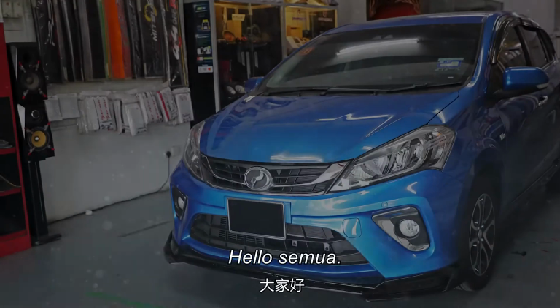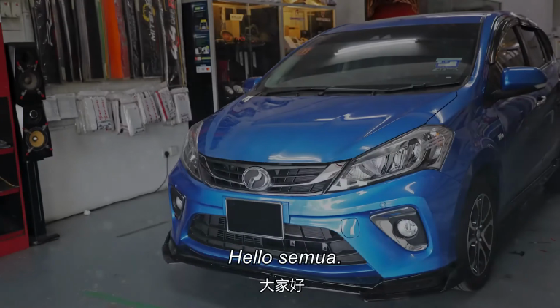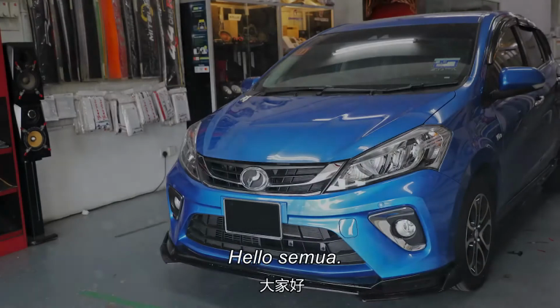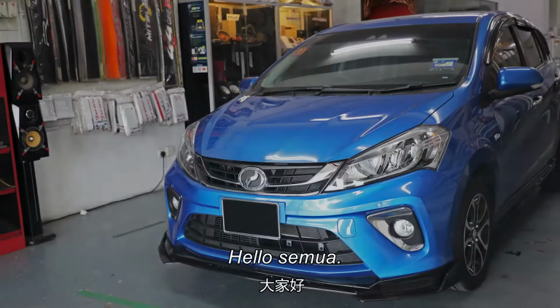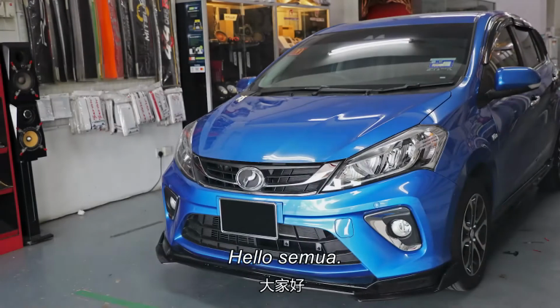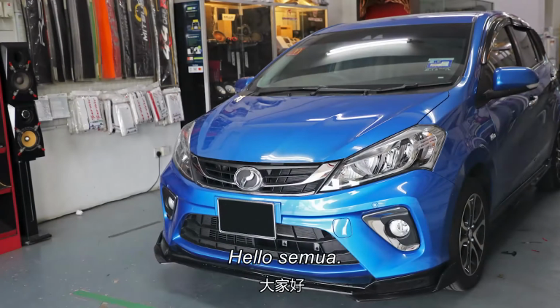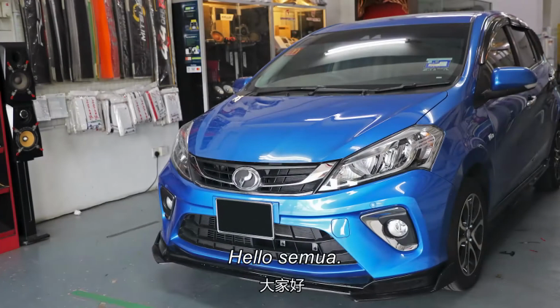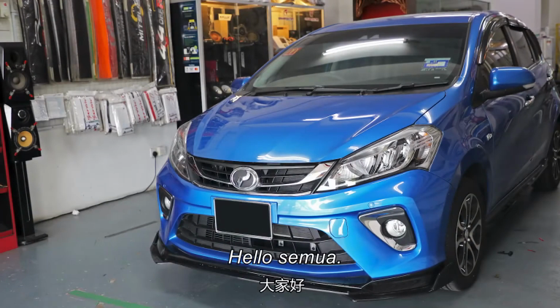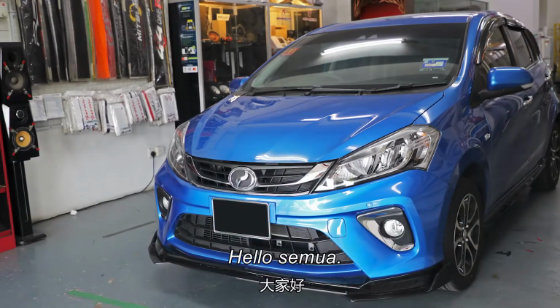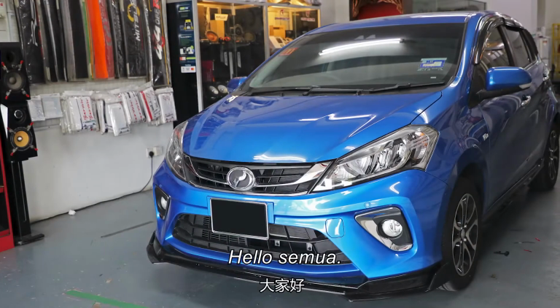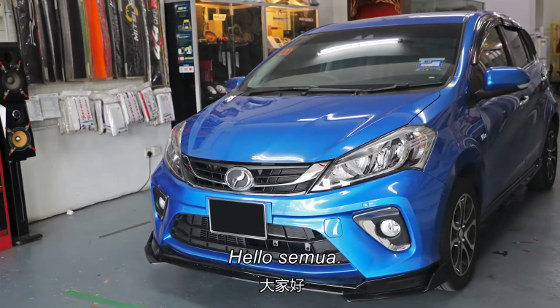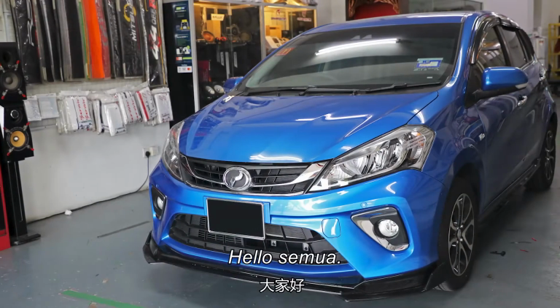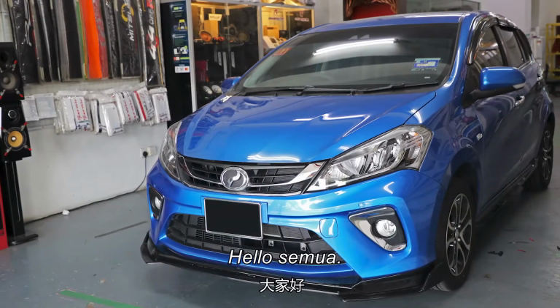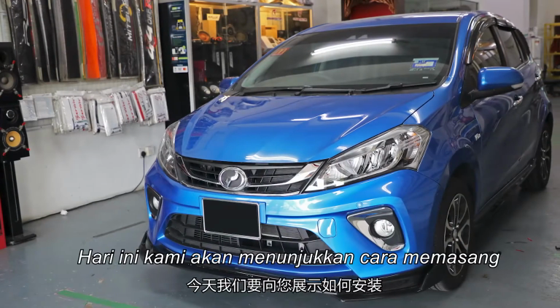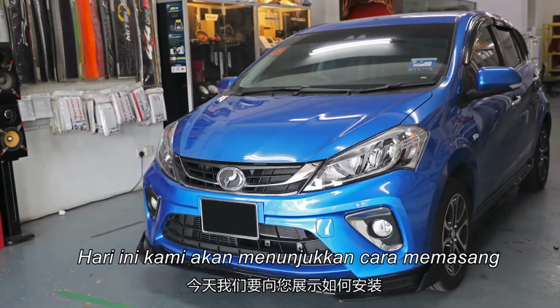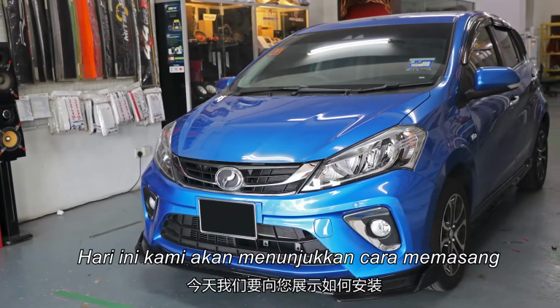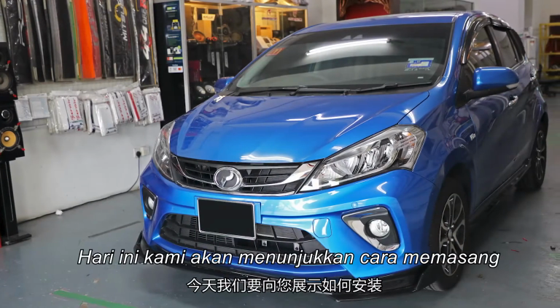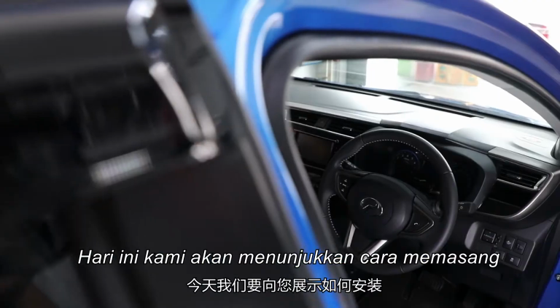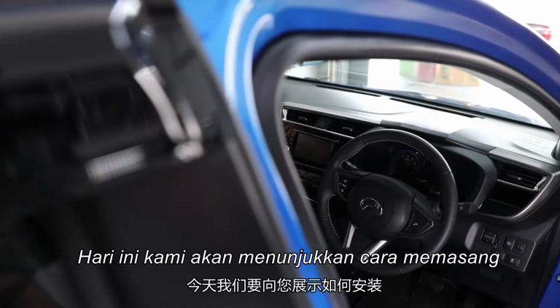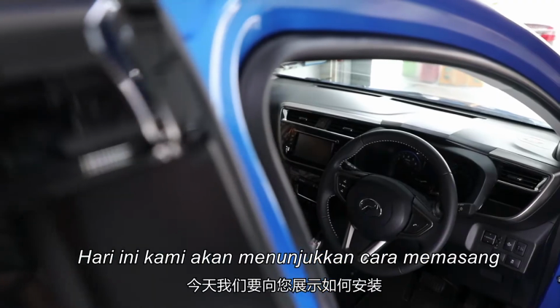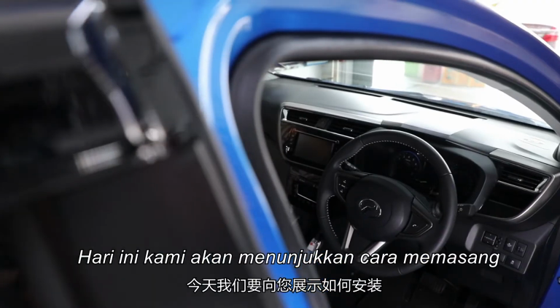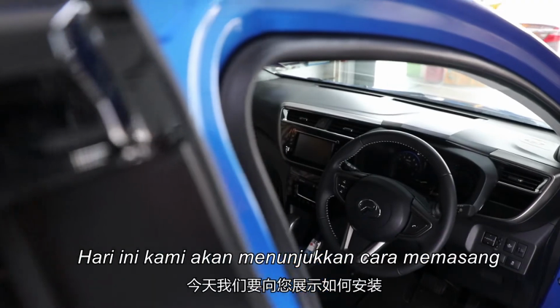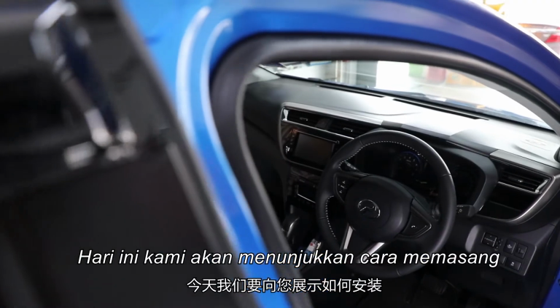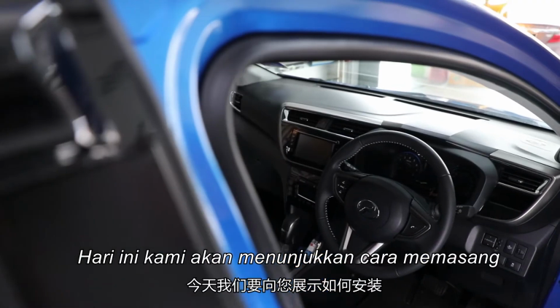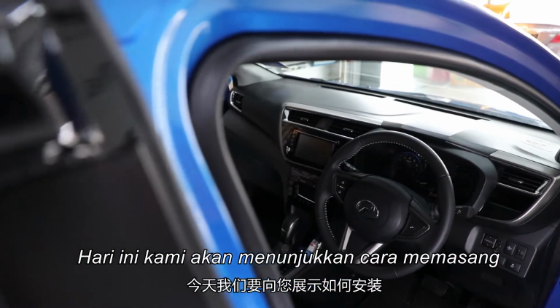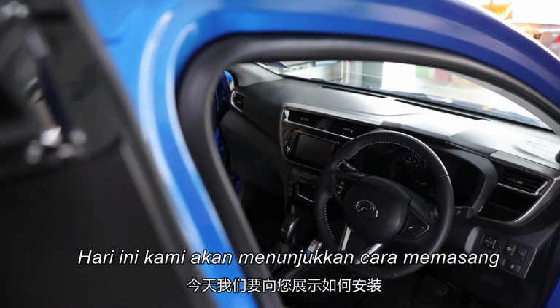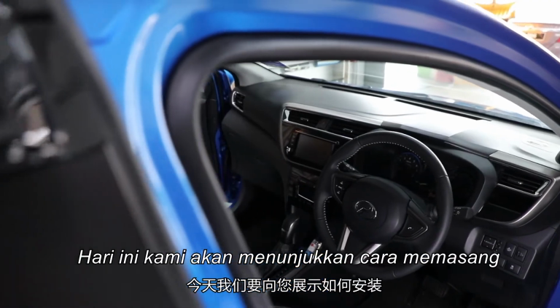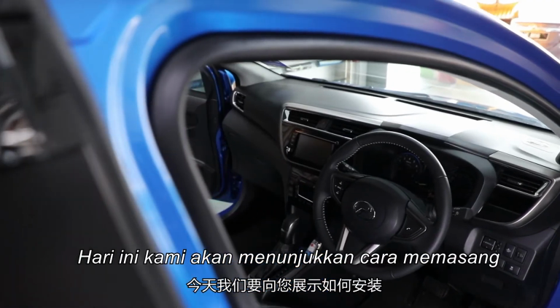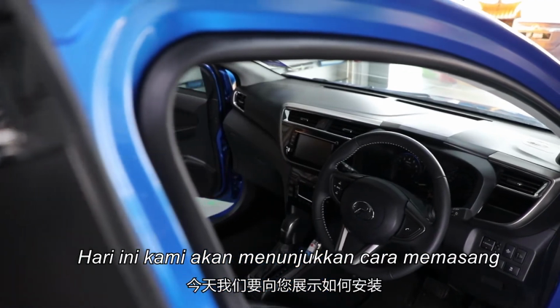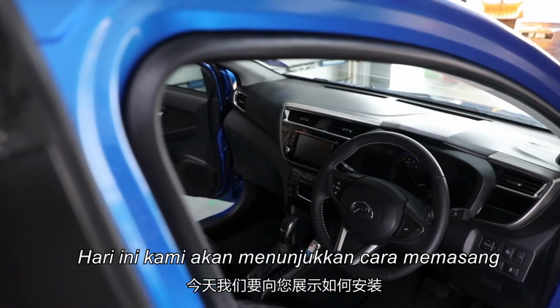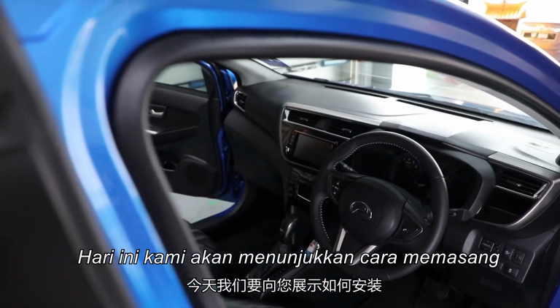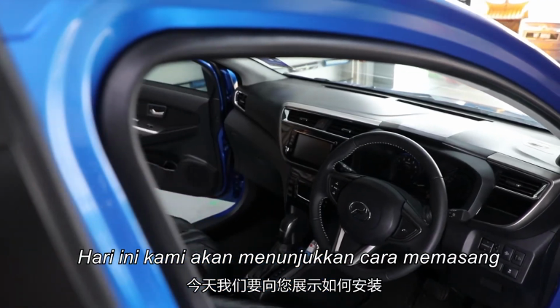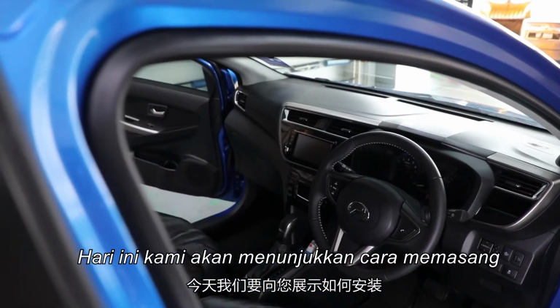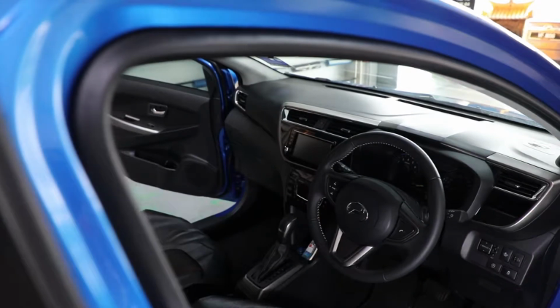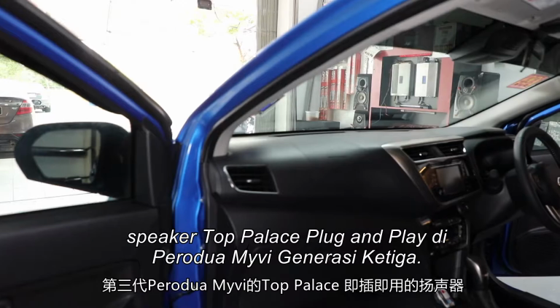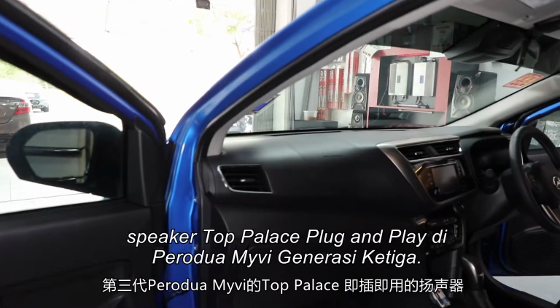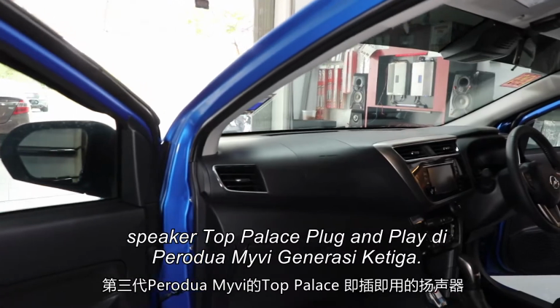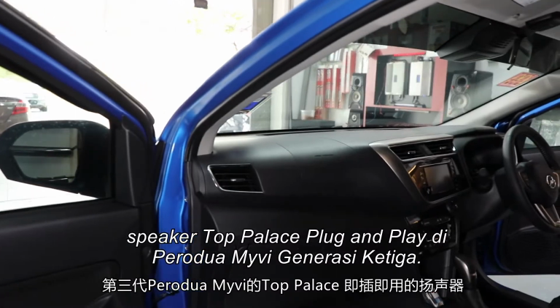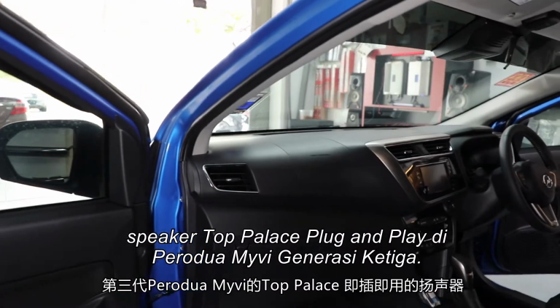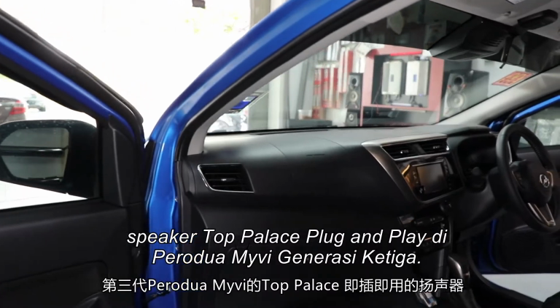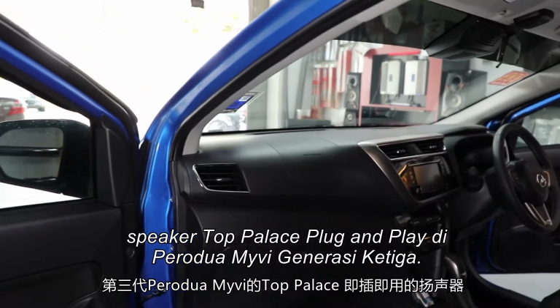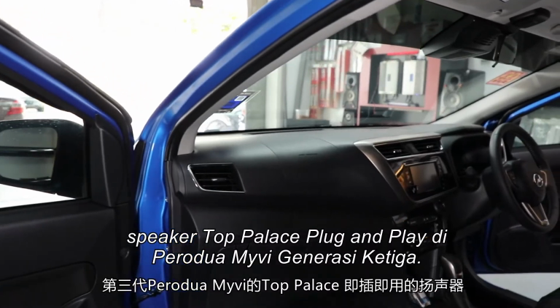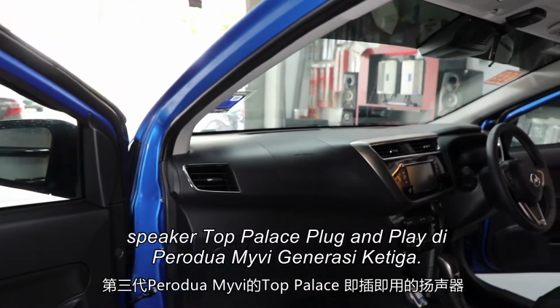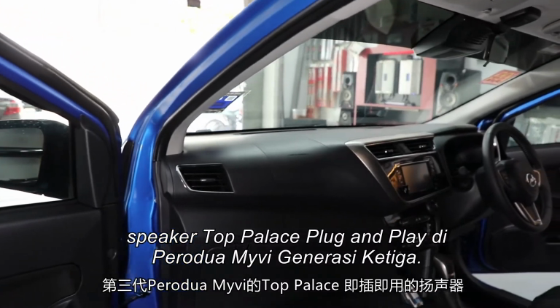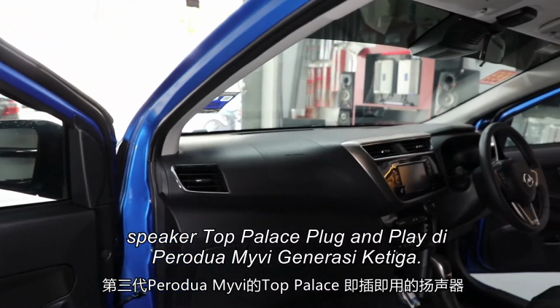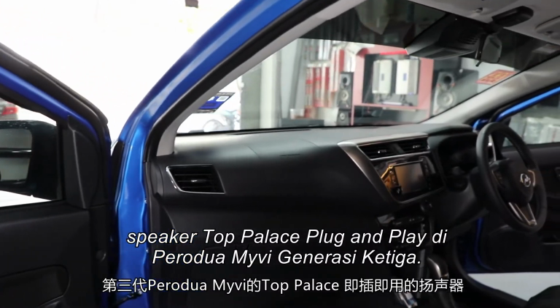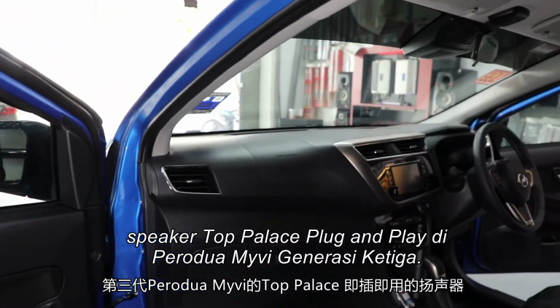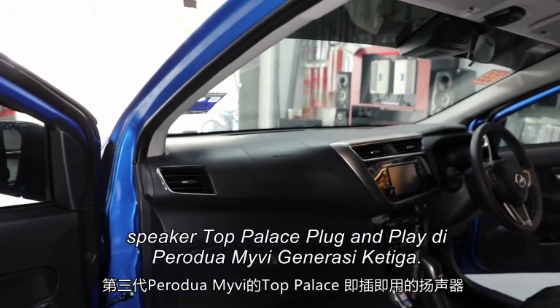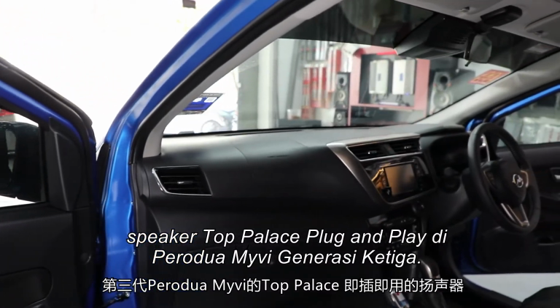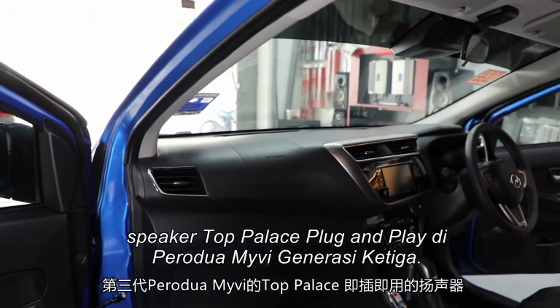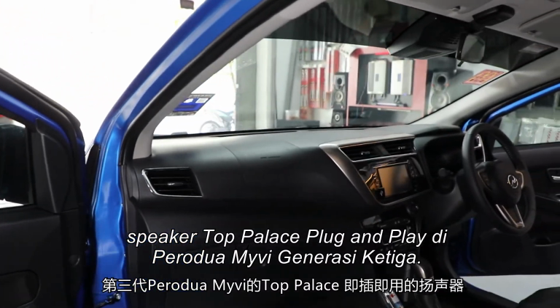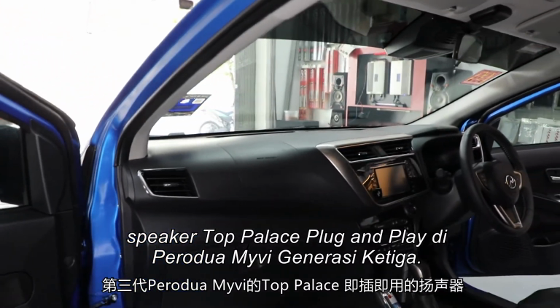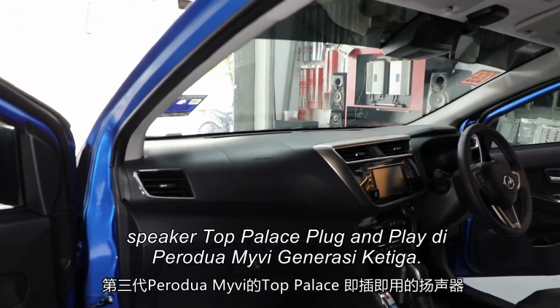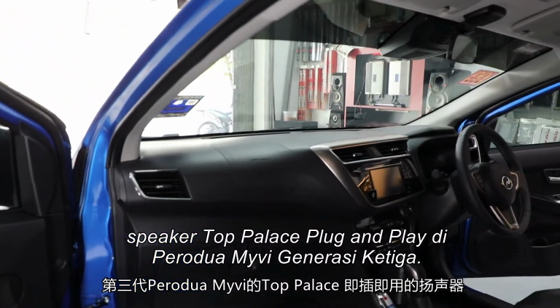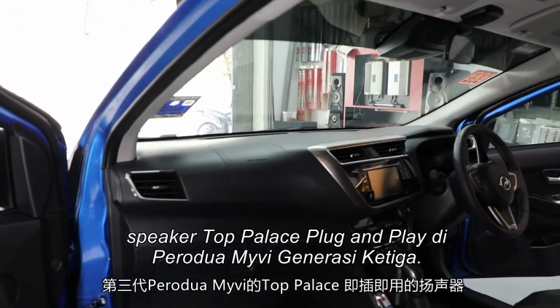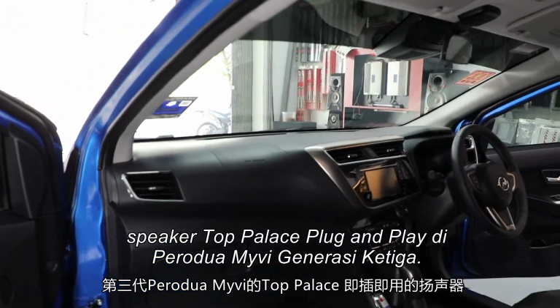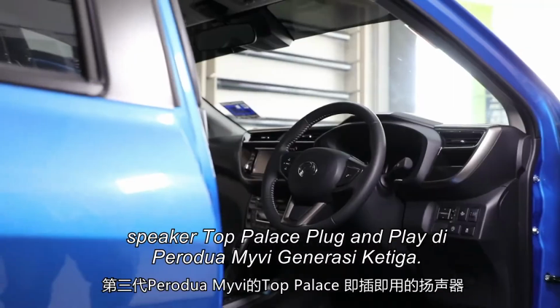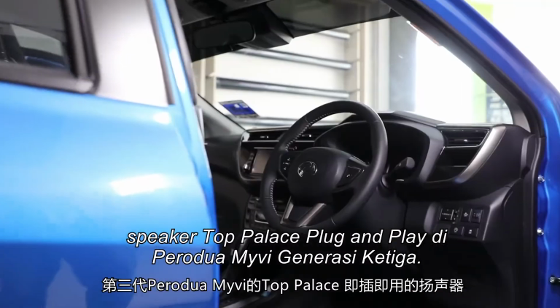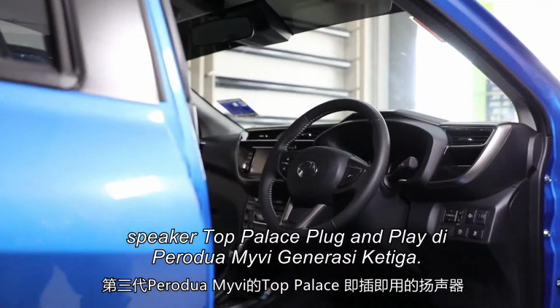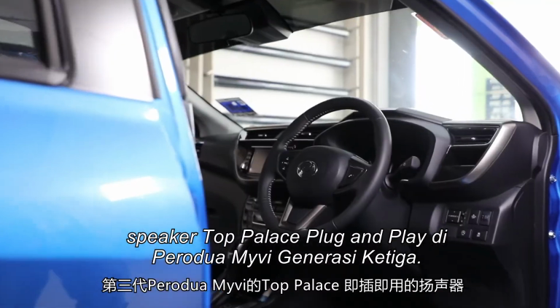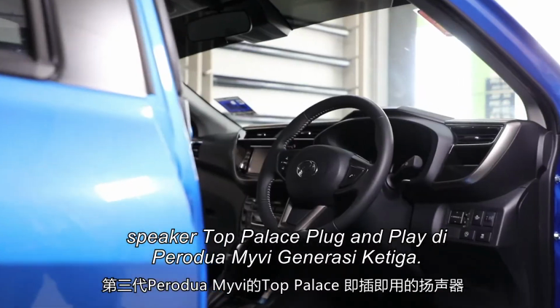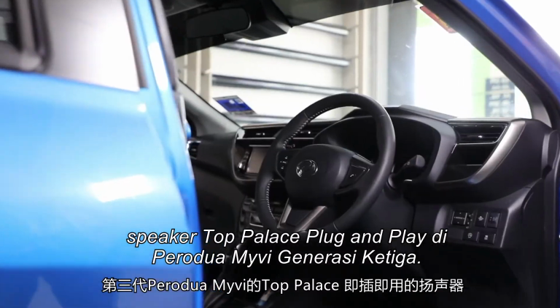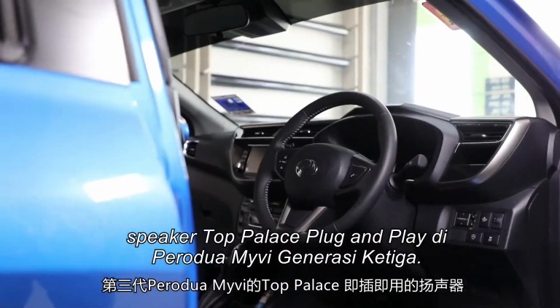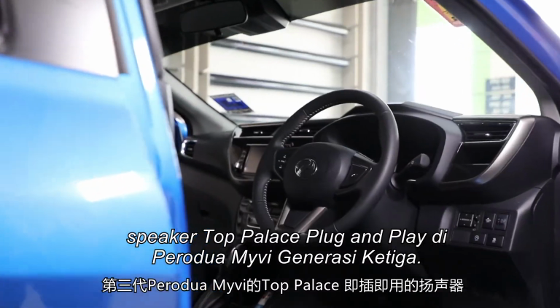Hello everyone. Today we want to show you how to install Top Palace Plug and Play Speaker 2 Pro to Amivi Generation 3.